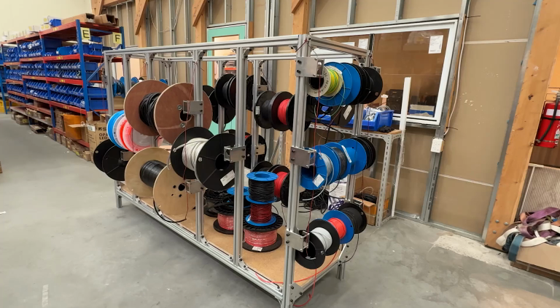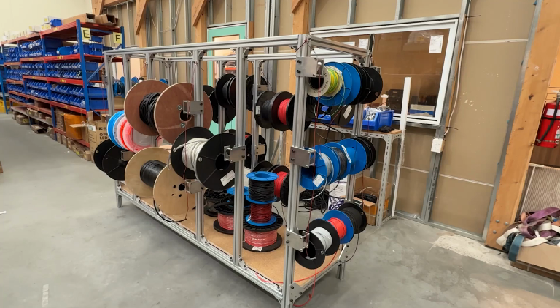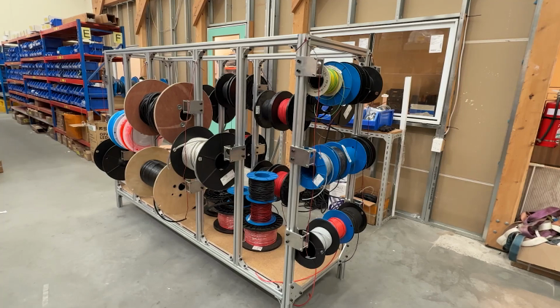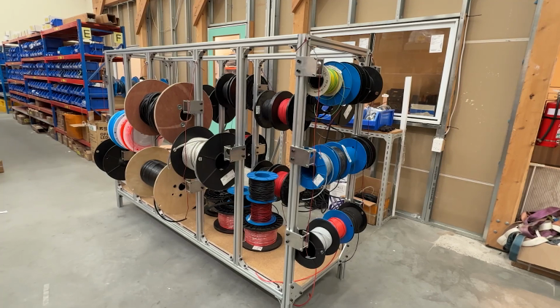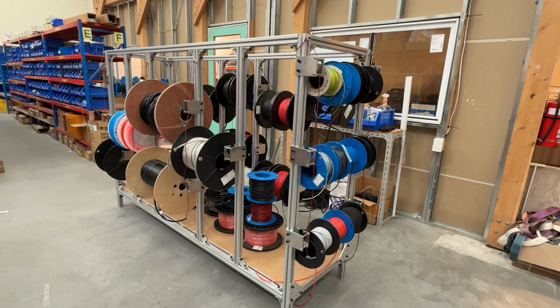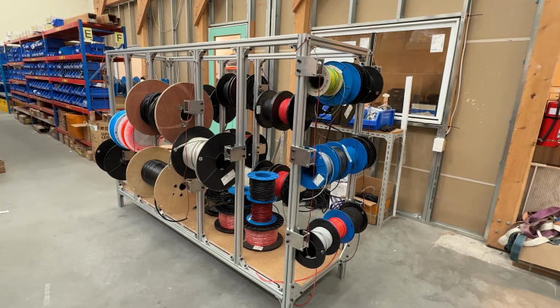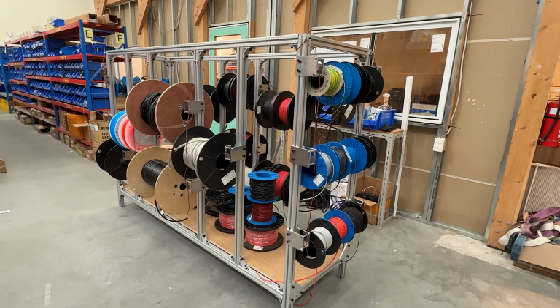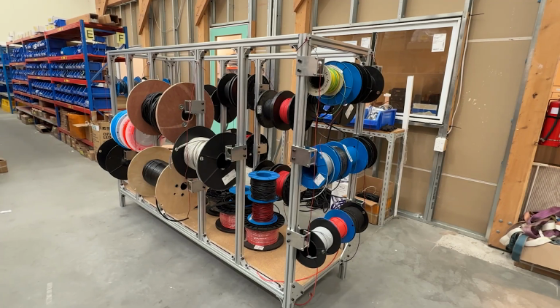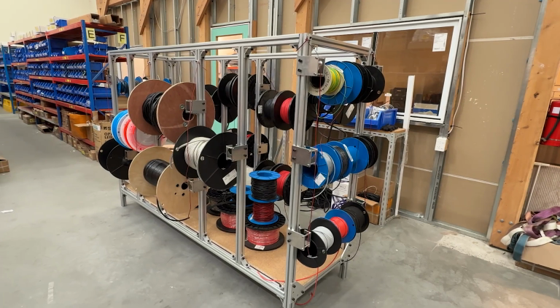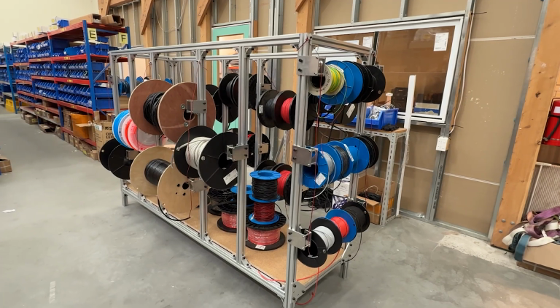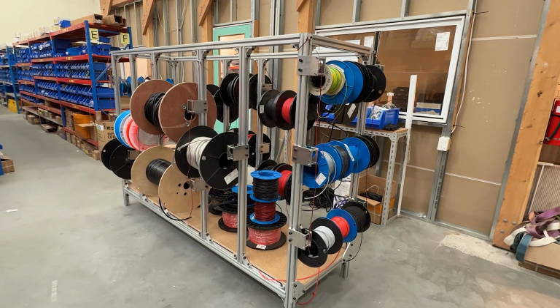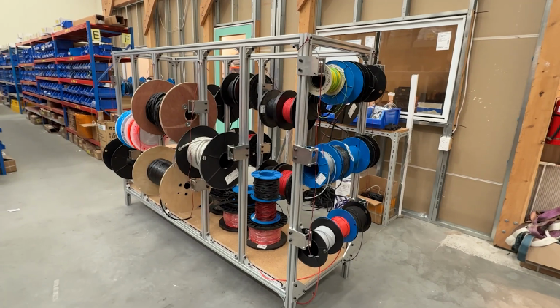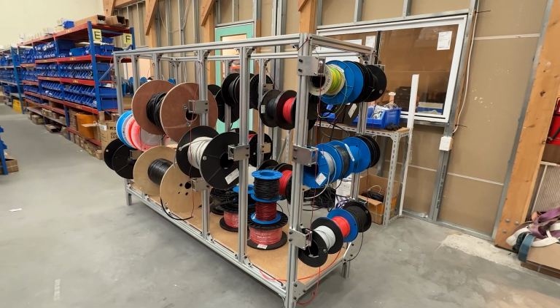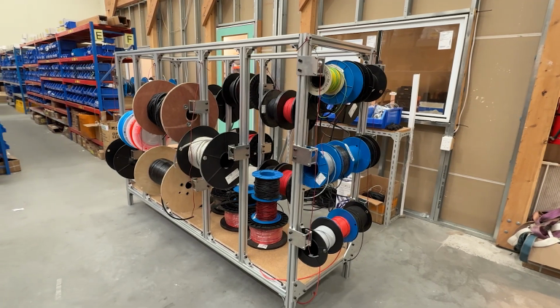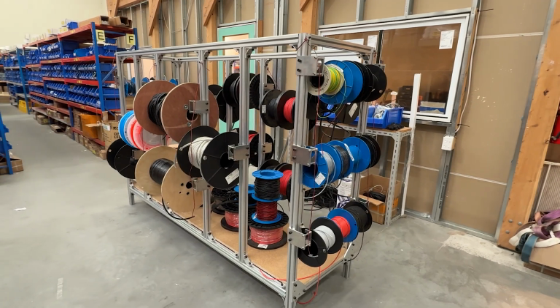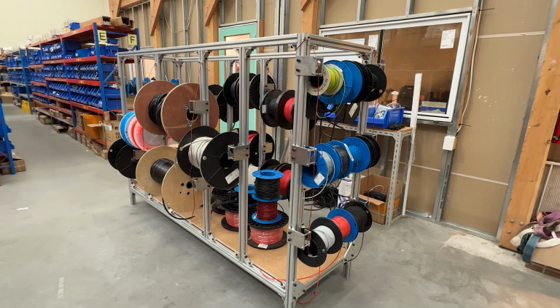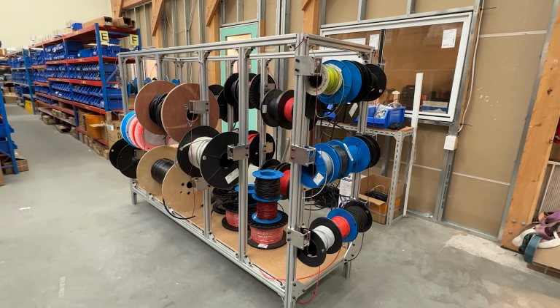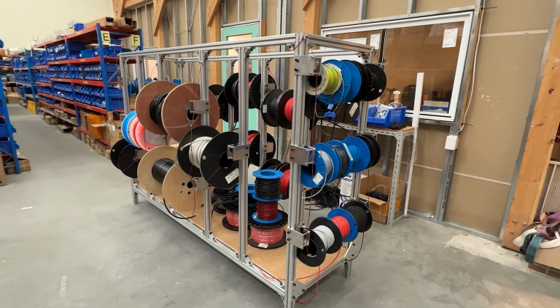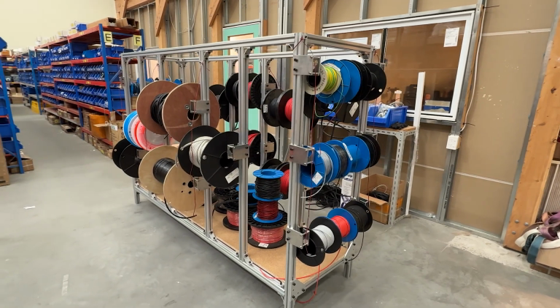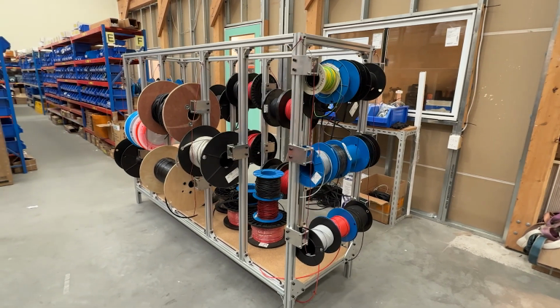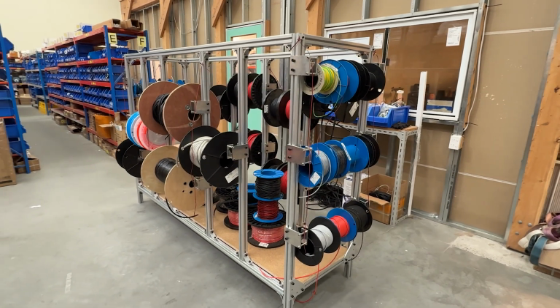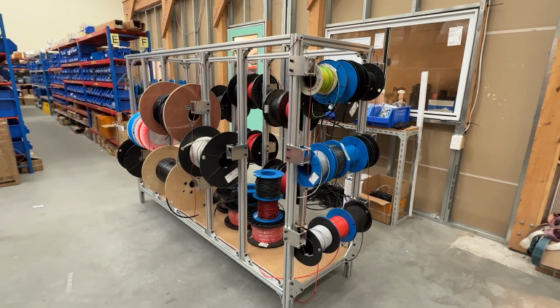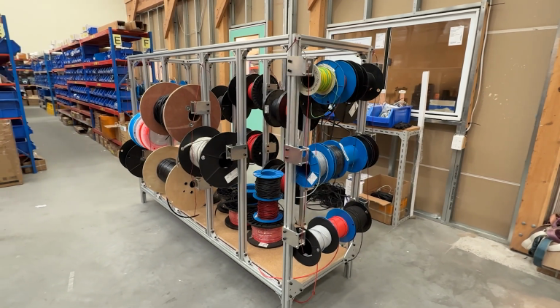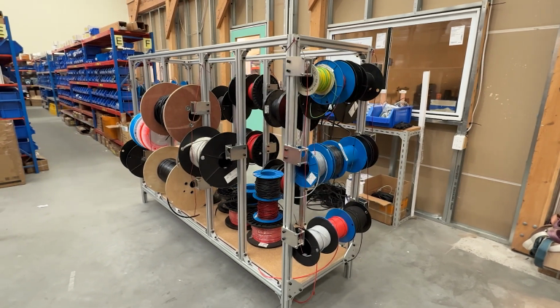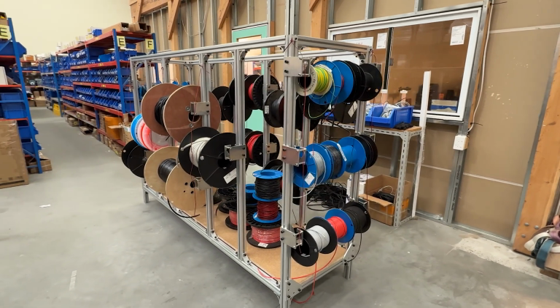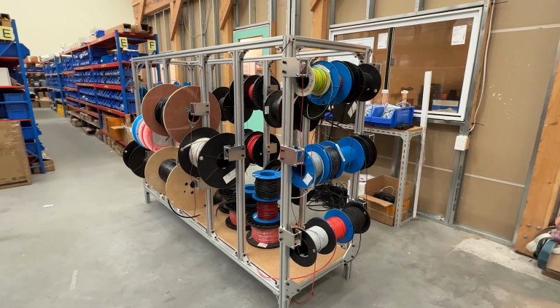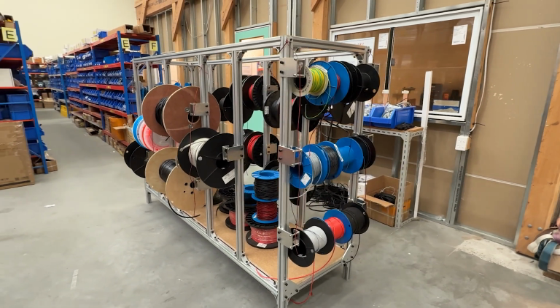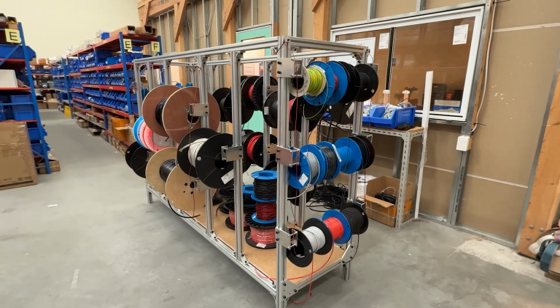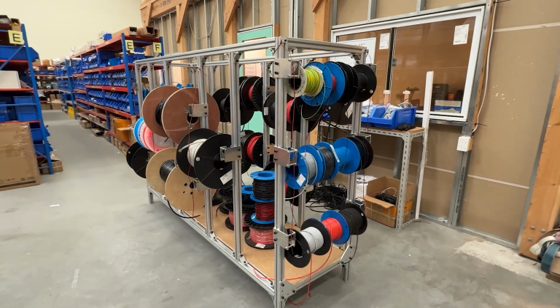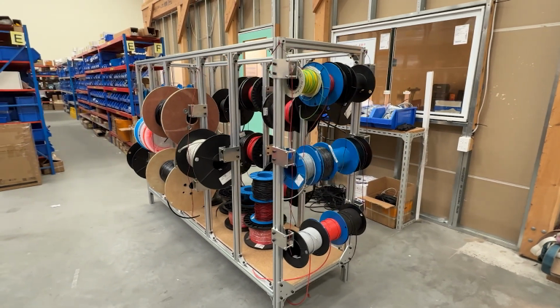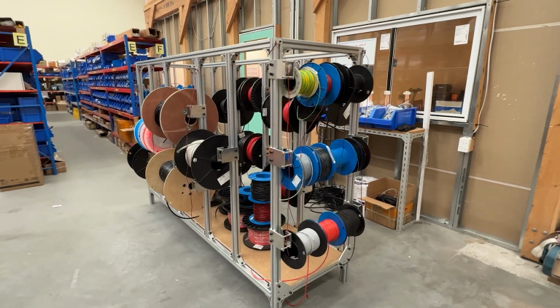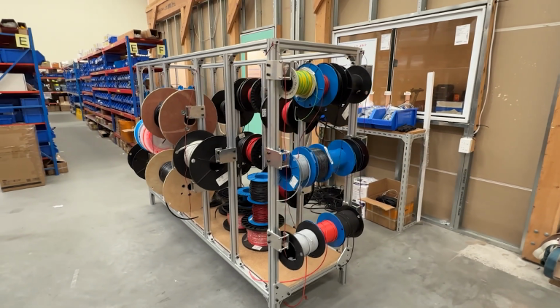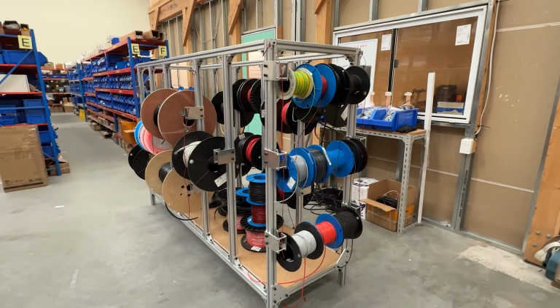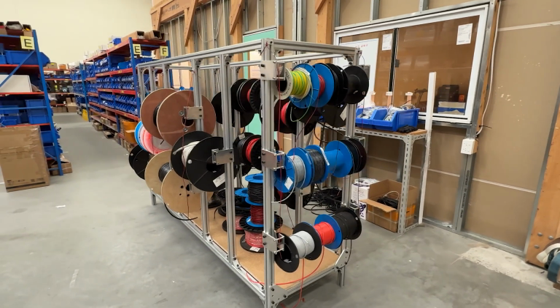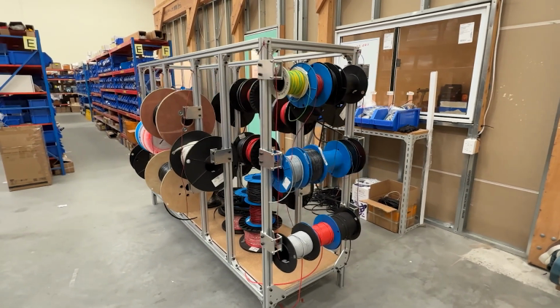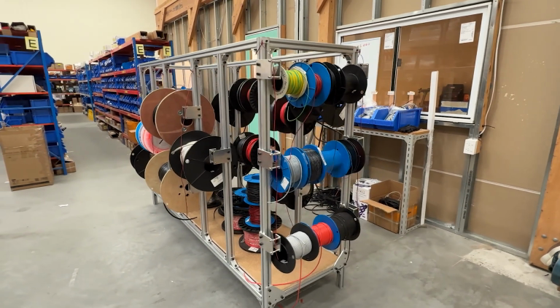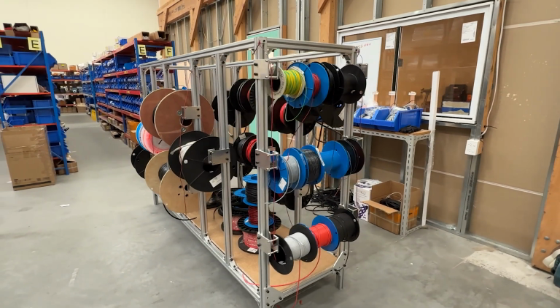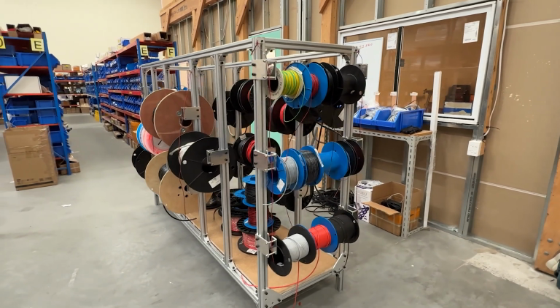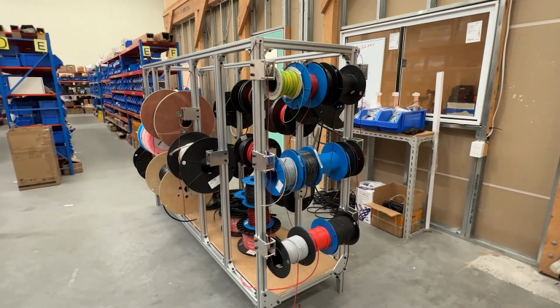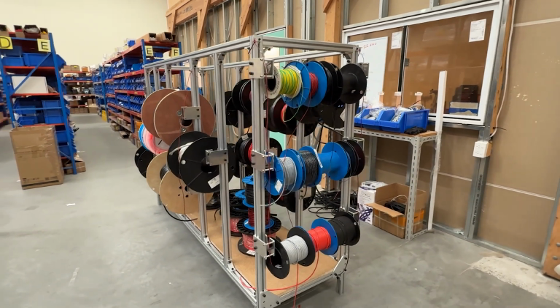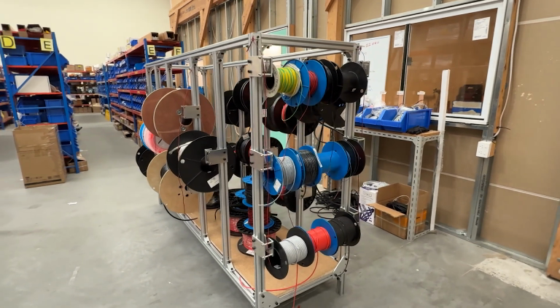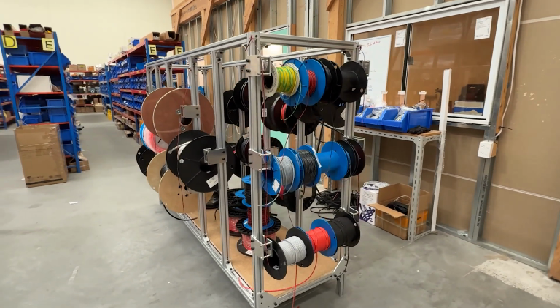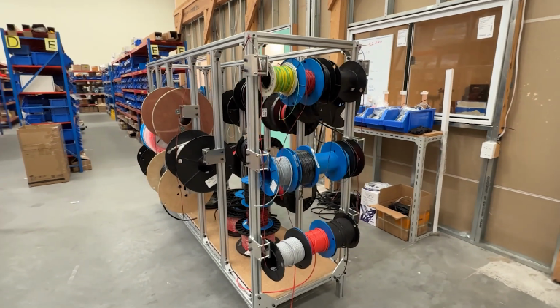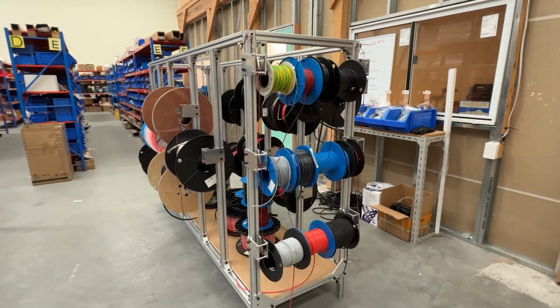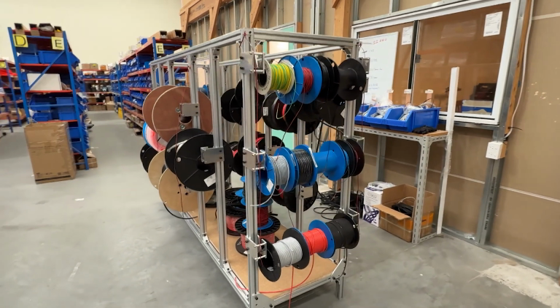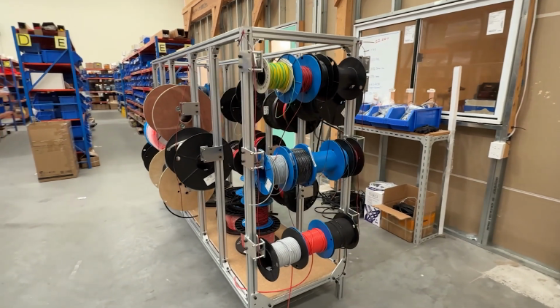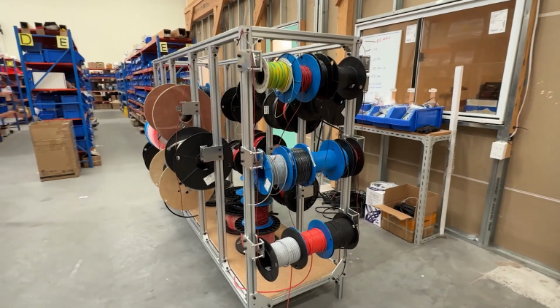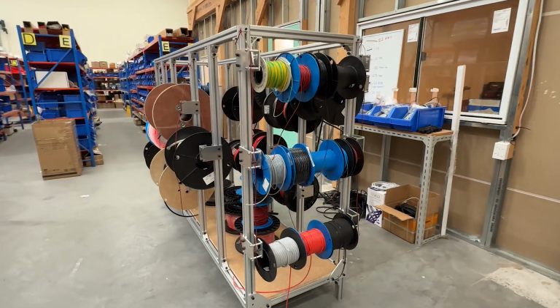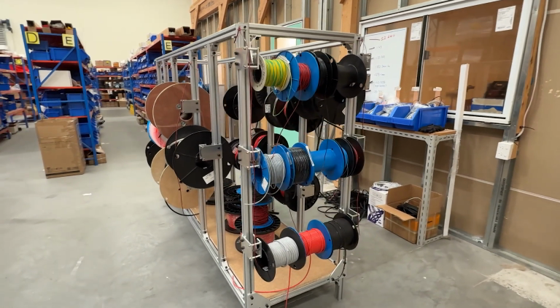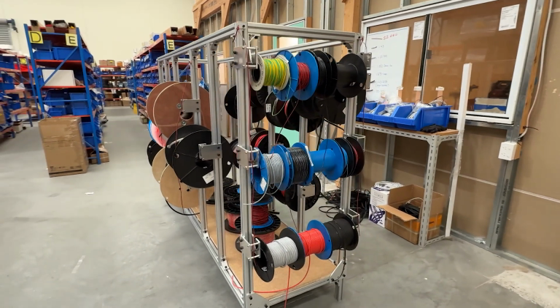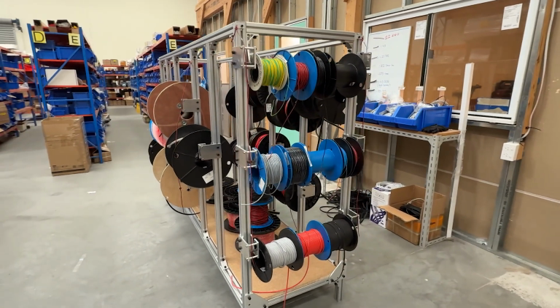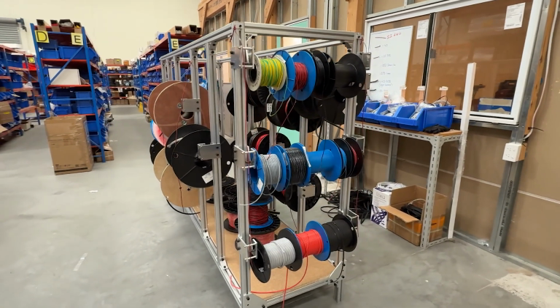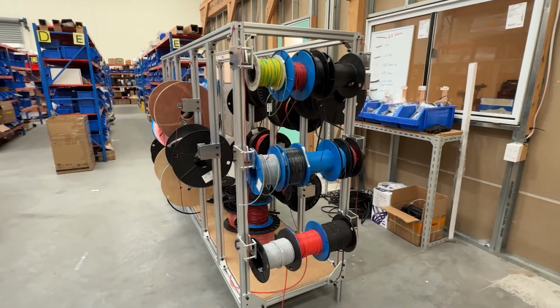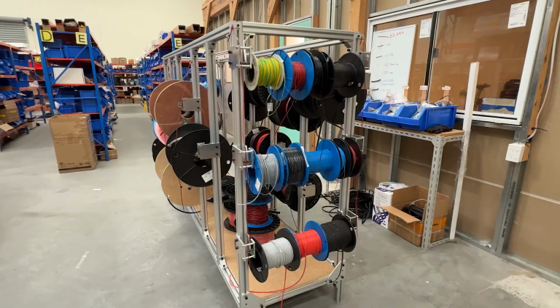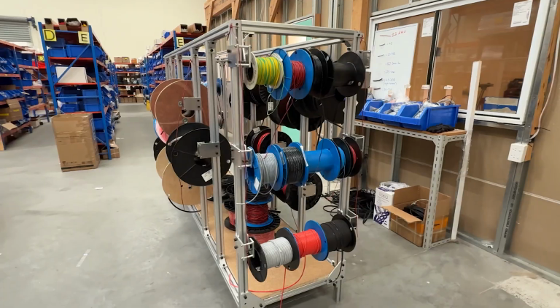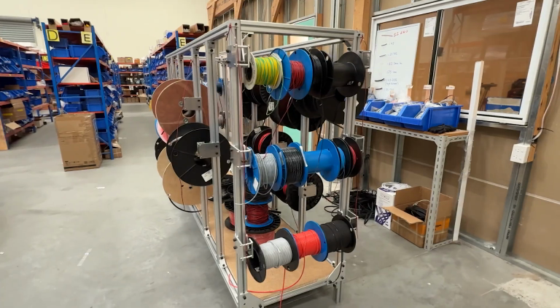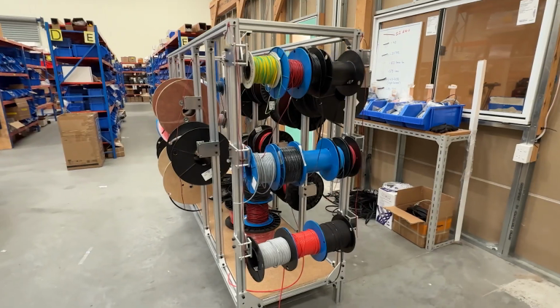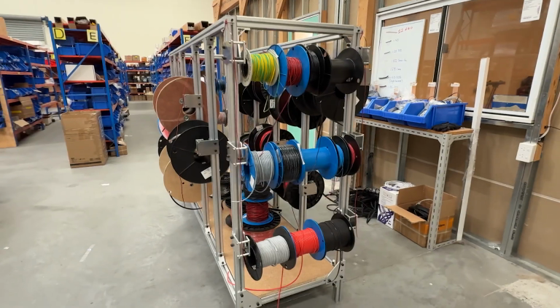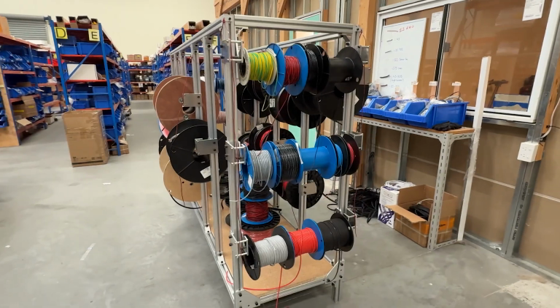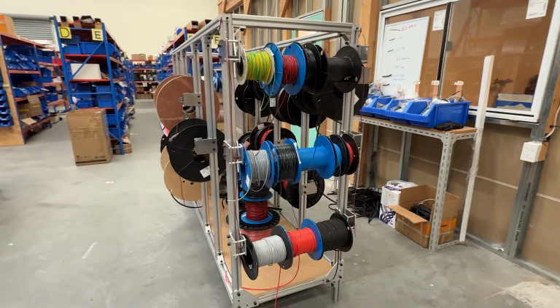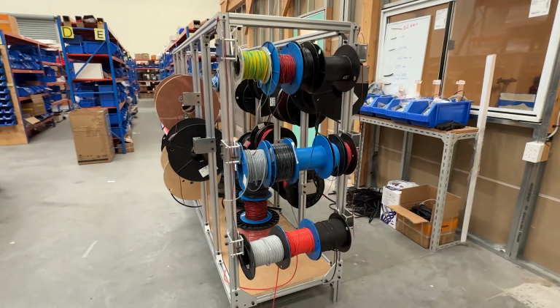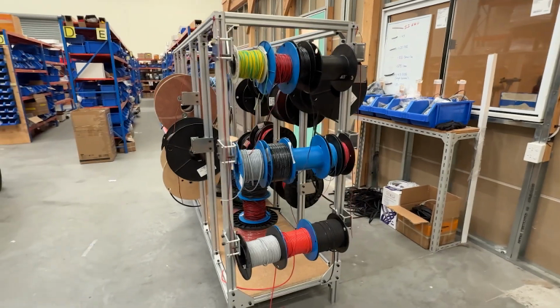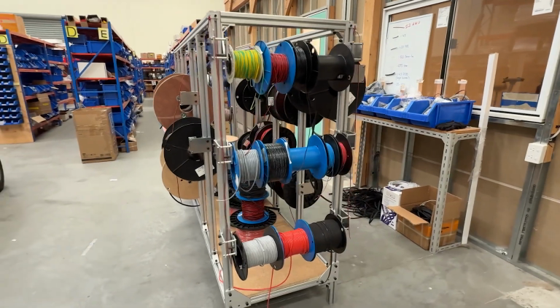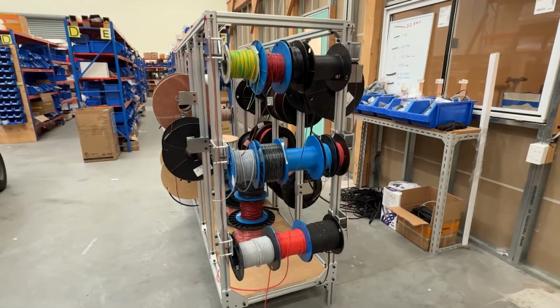In this video we're building a custom cable management system, from CNC cutting the parts to final assembly and installation.